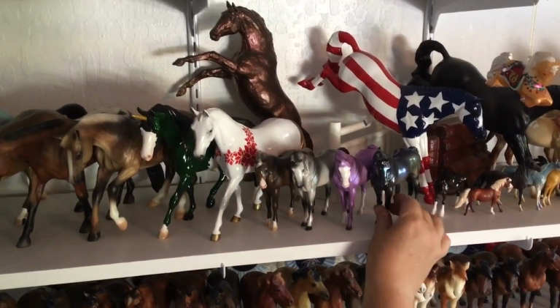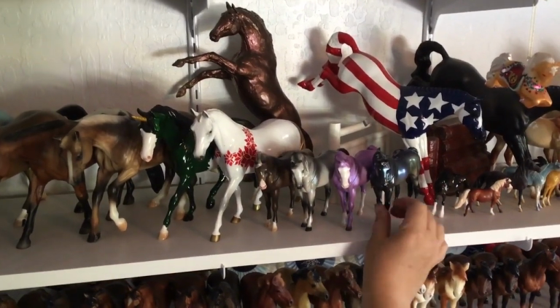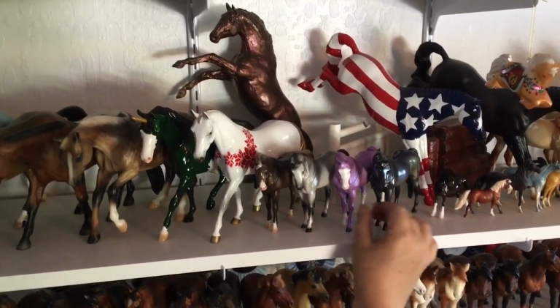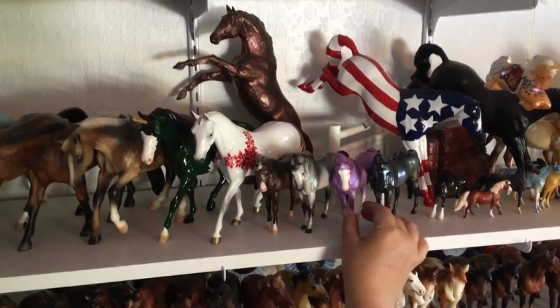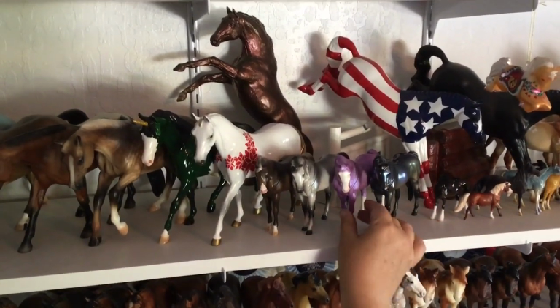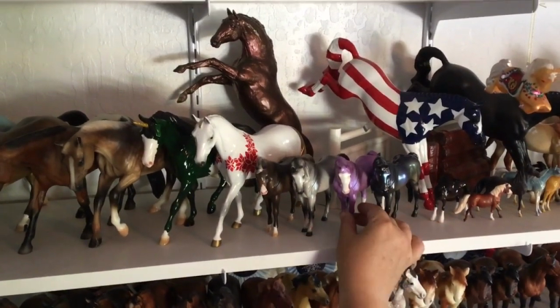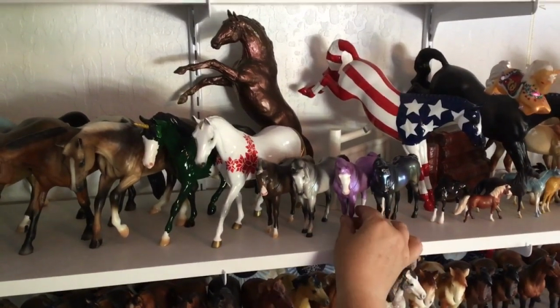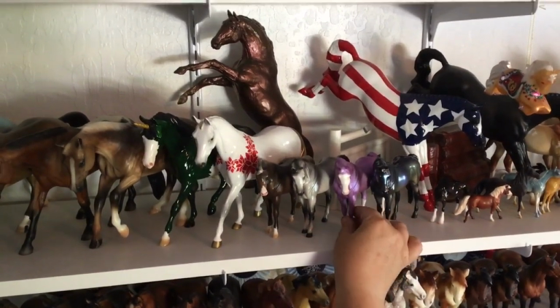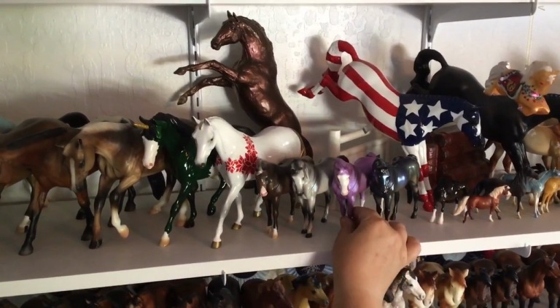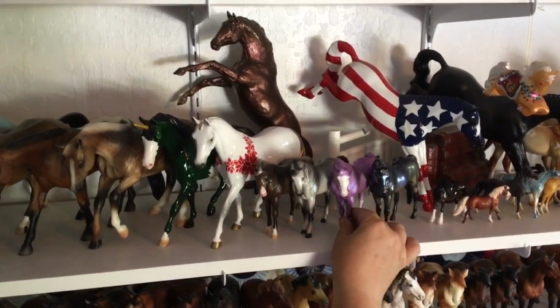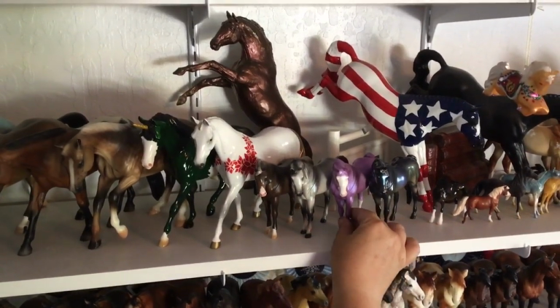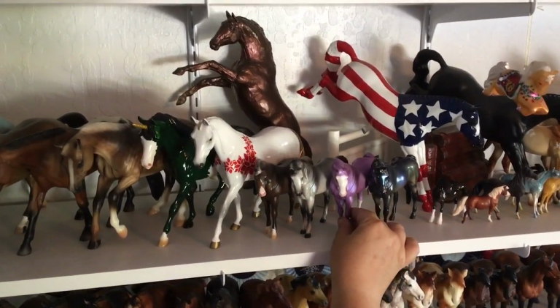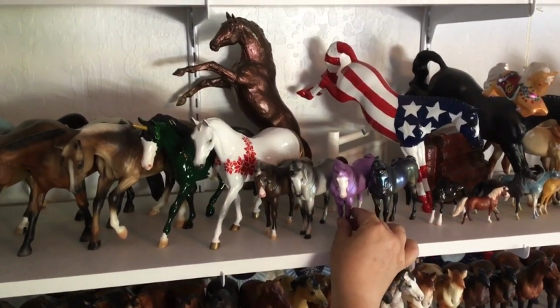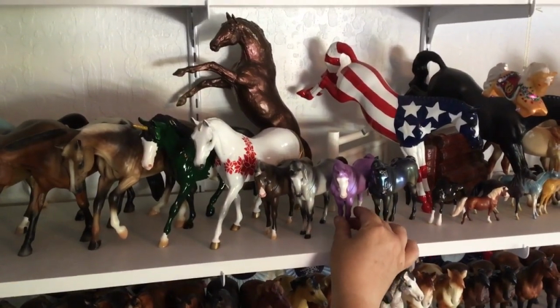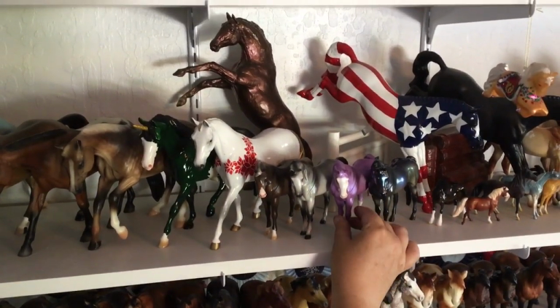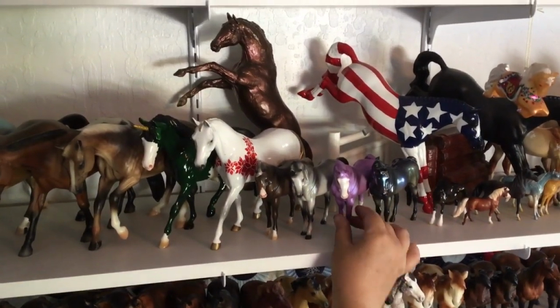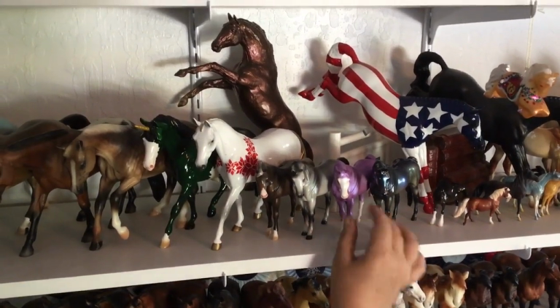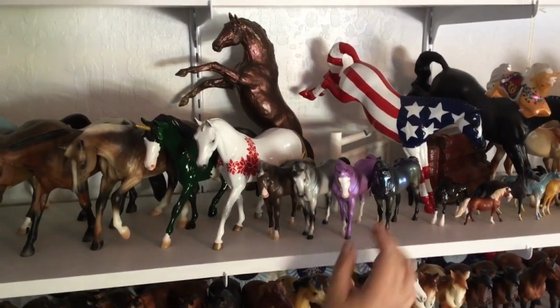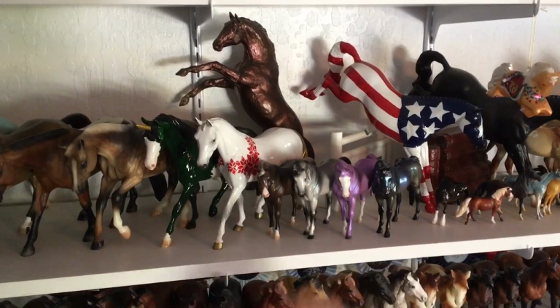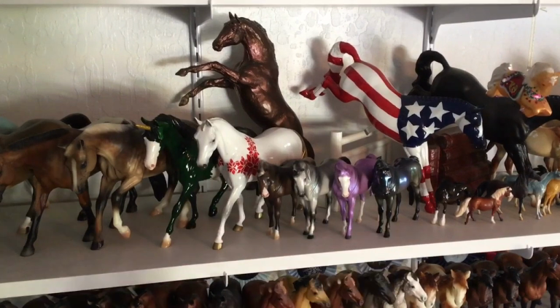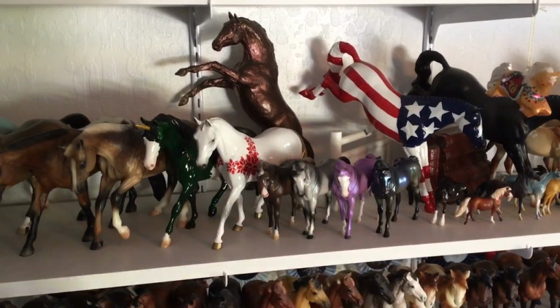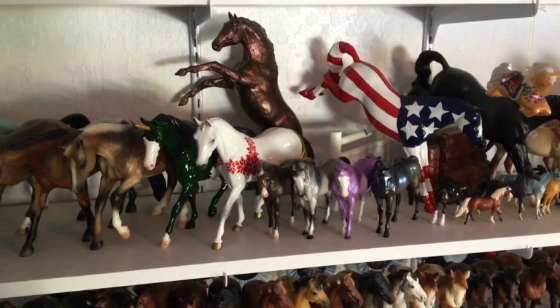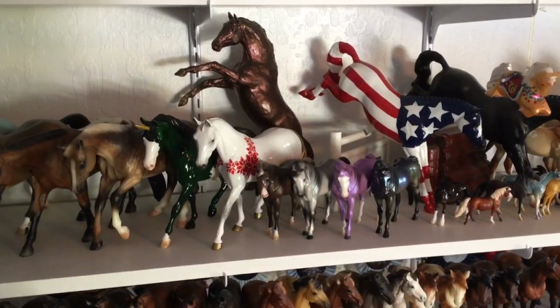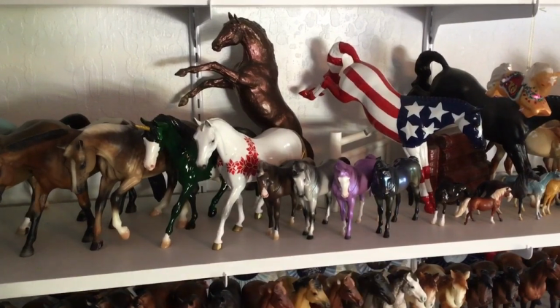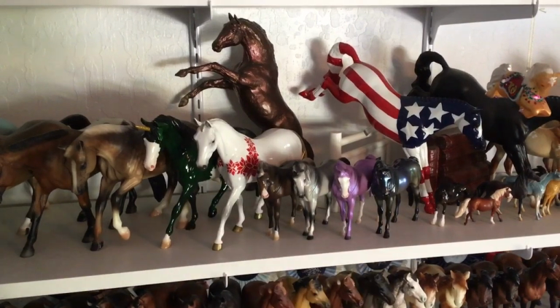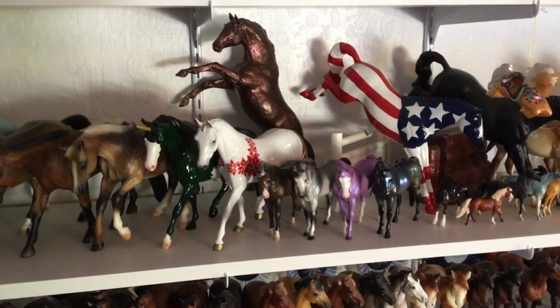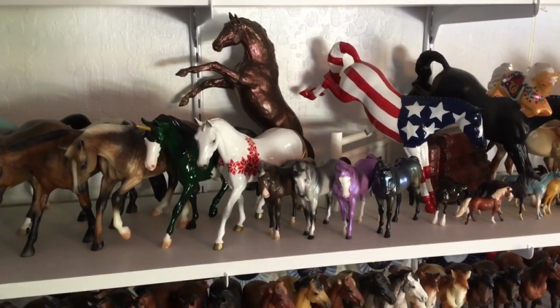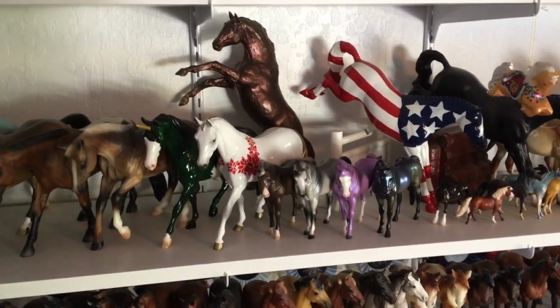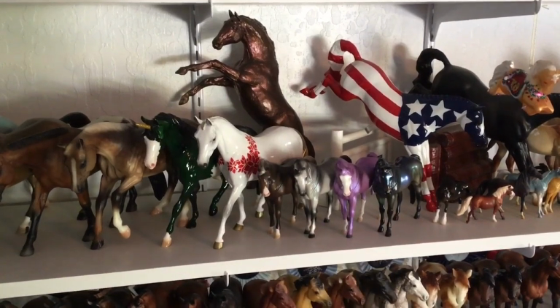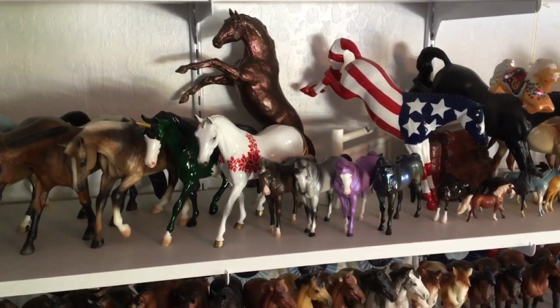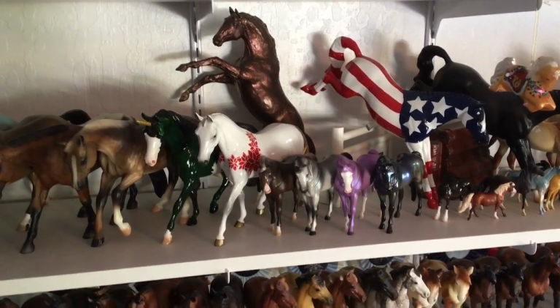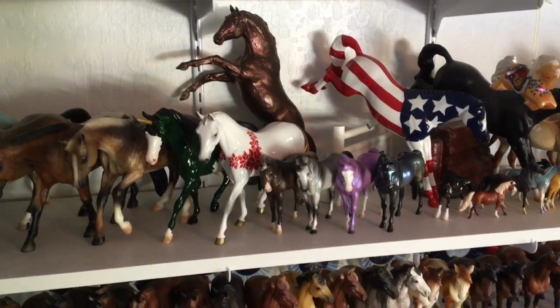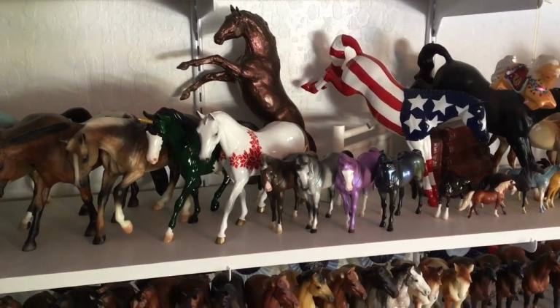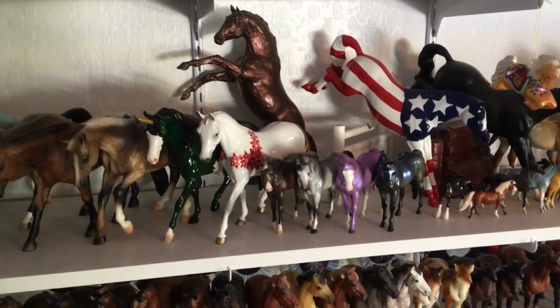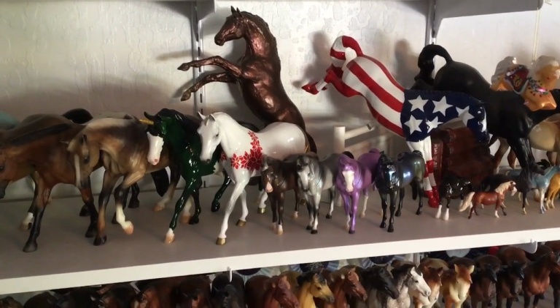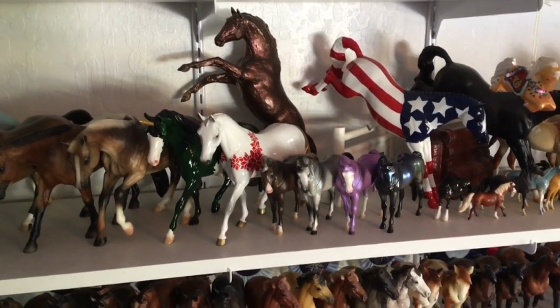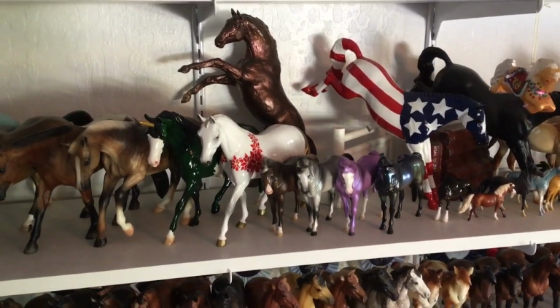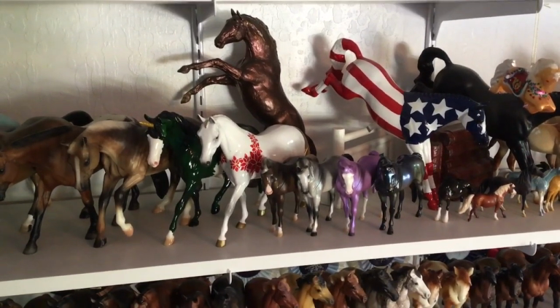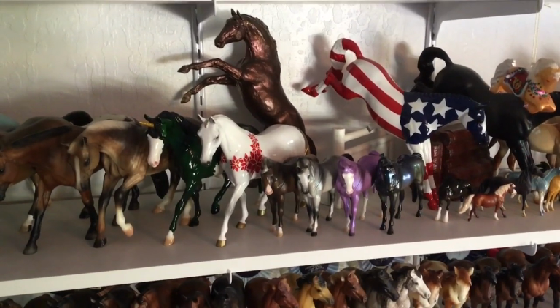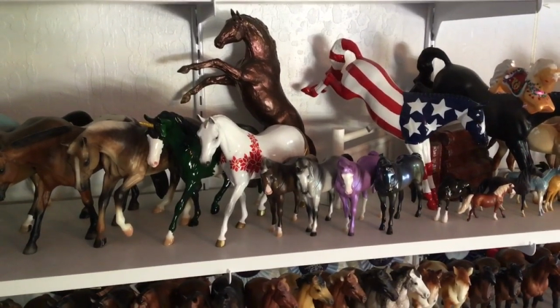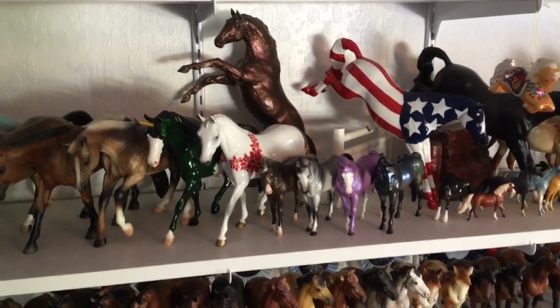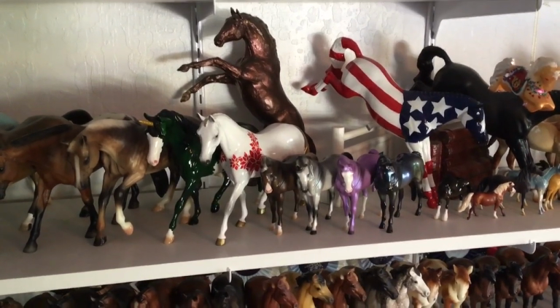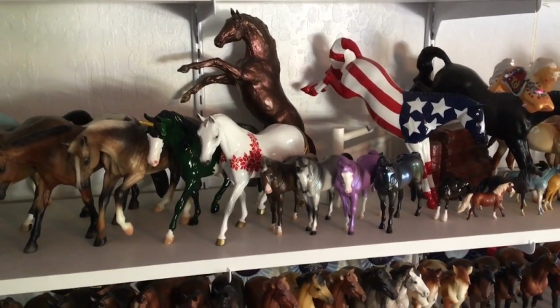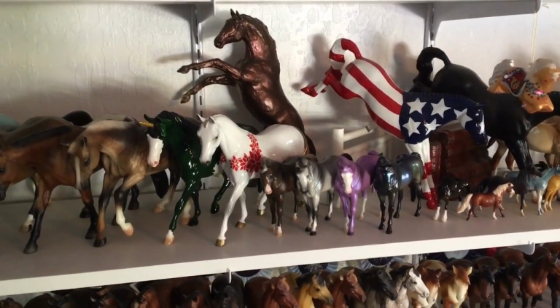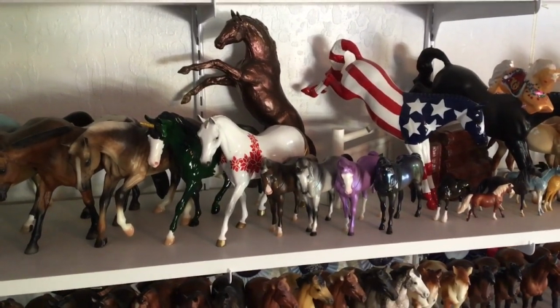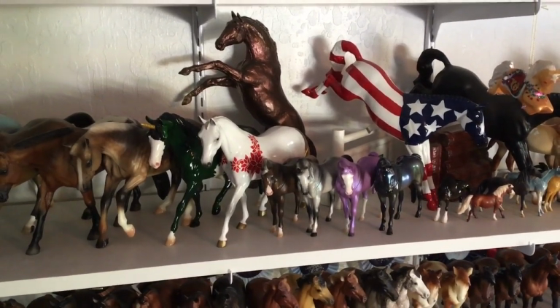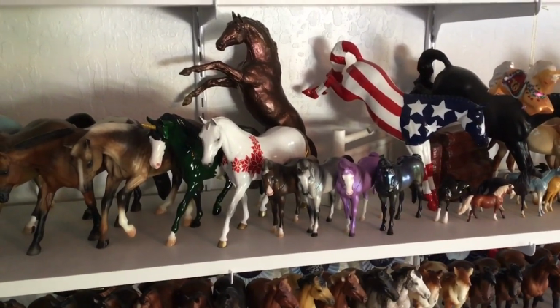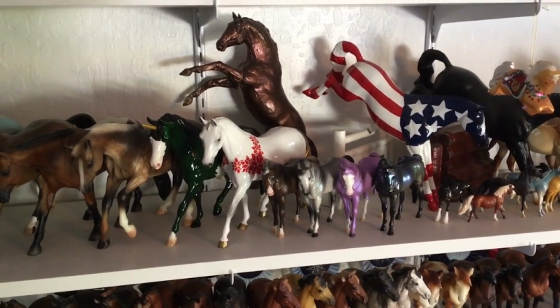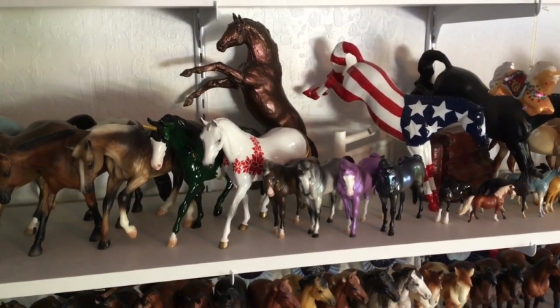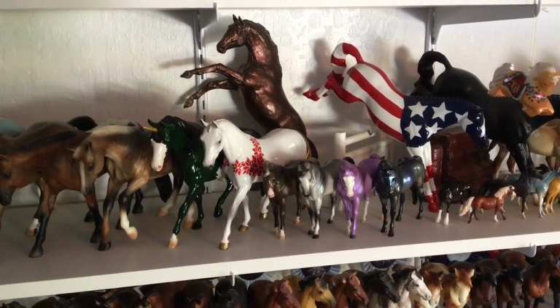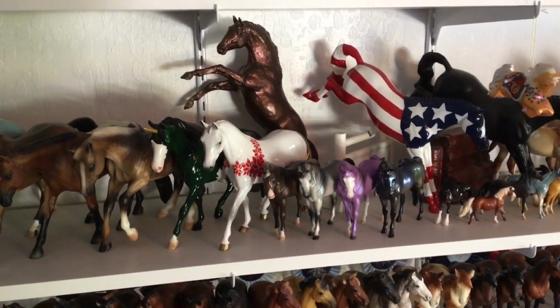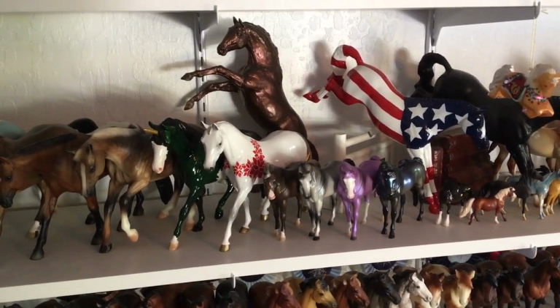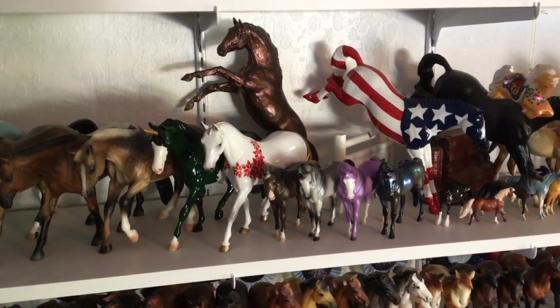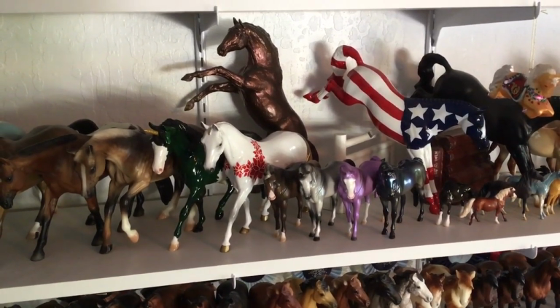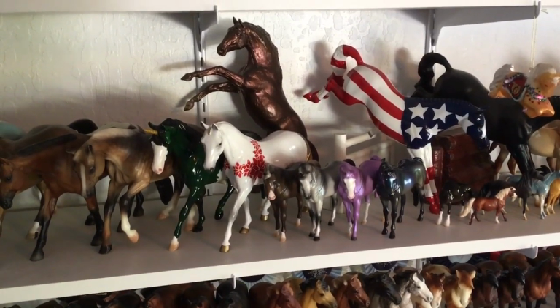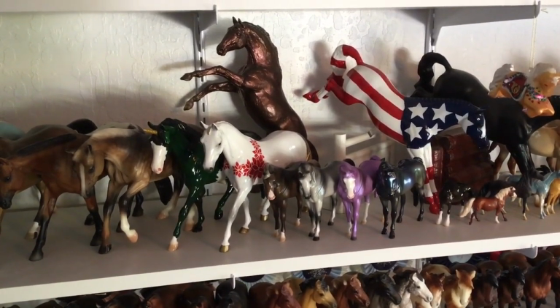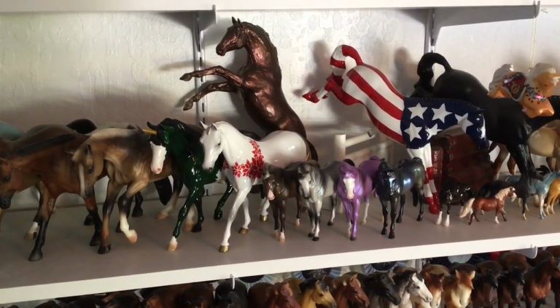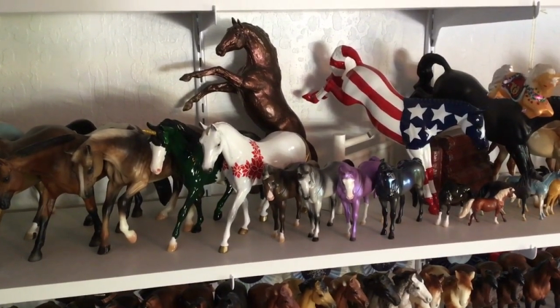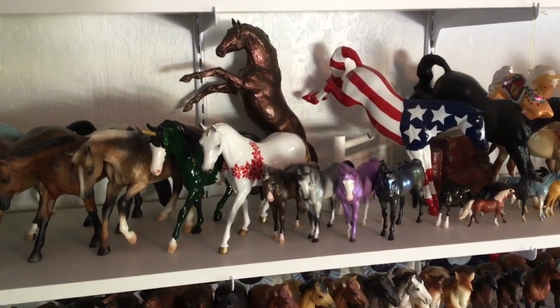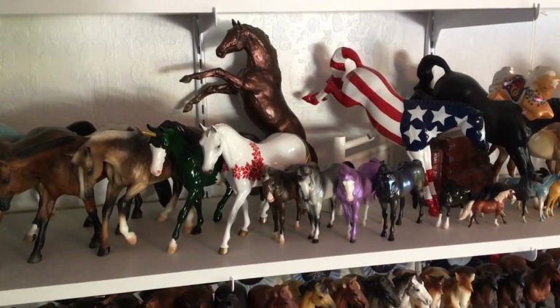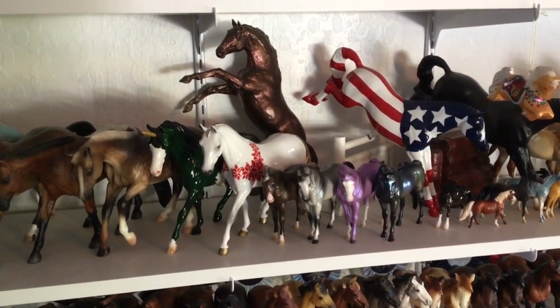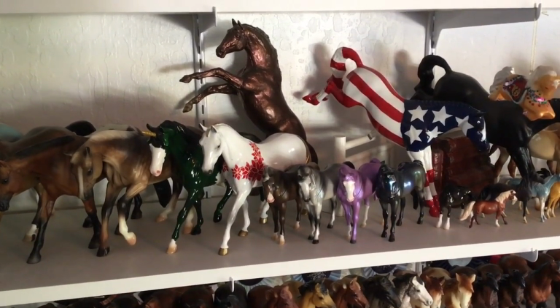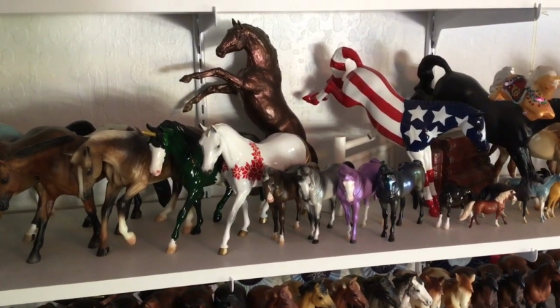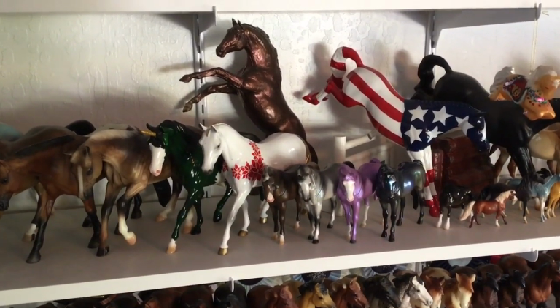We've reached the end of my reach for this shelf. See you next week and we'll move on to the rest of my Peter Stone horses.